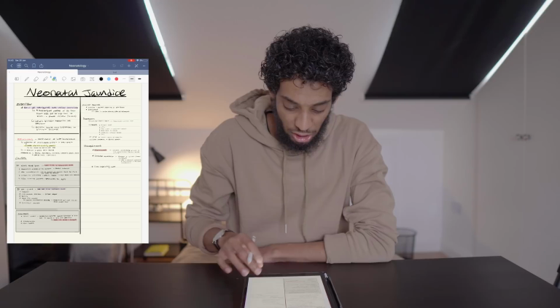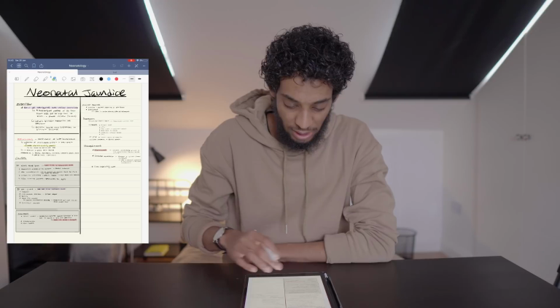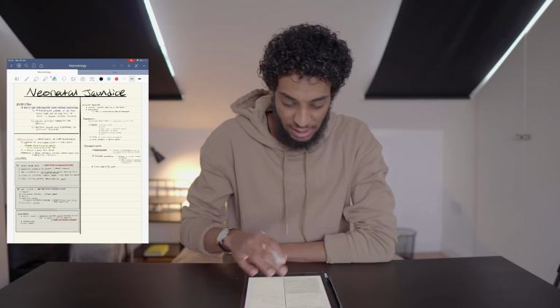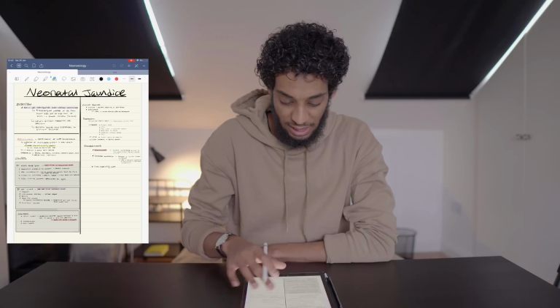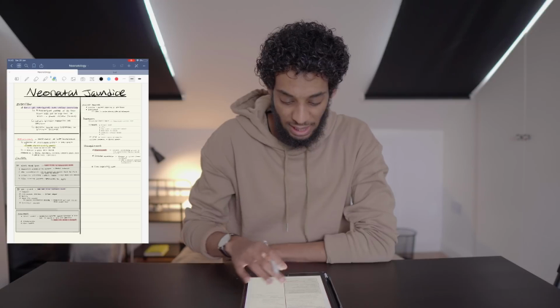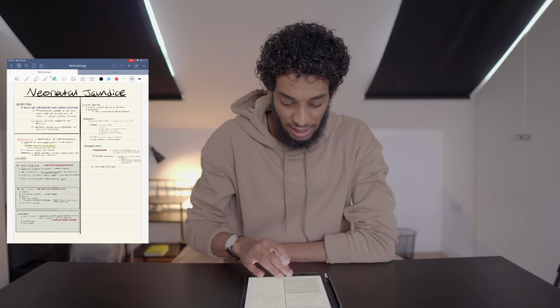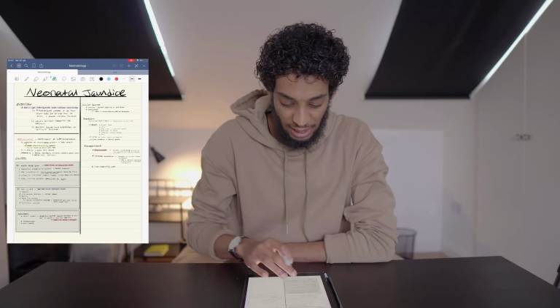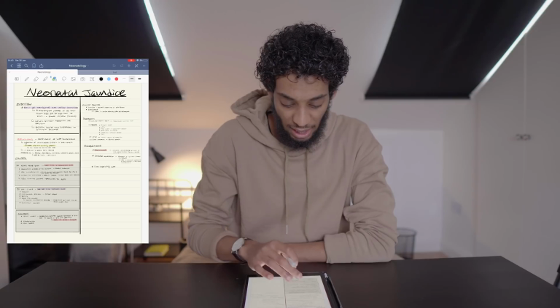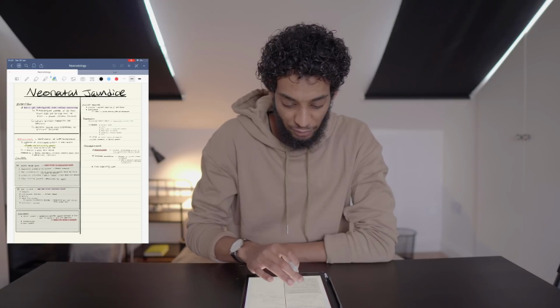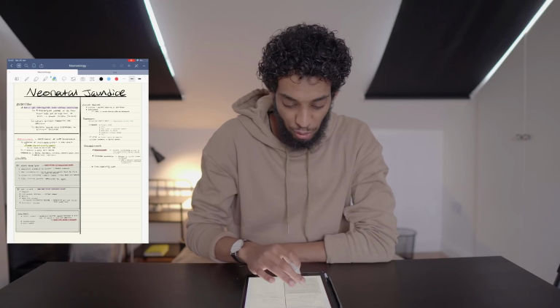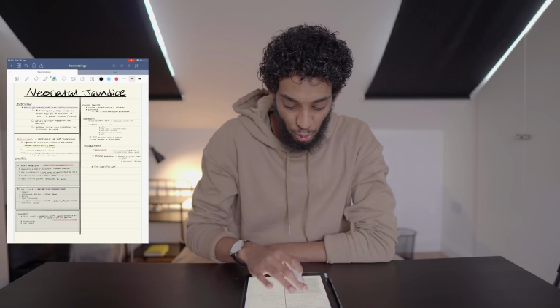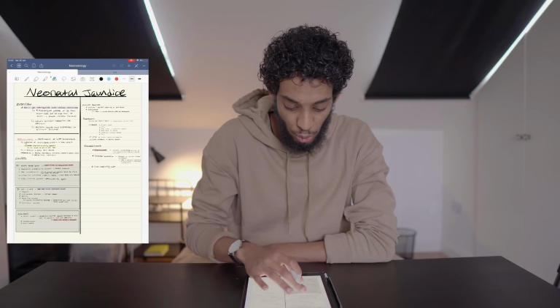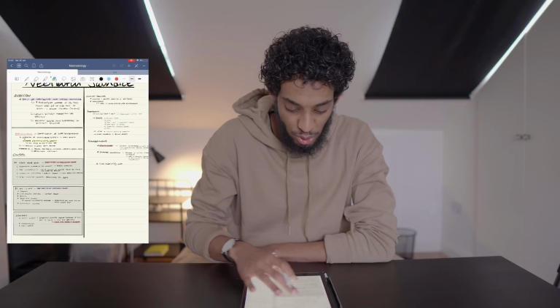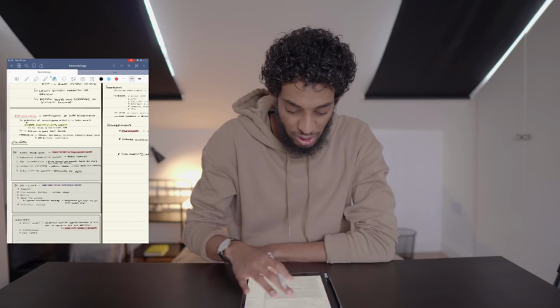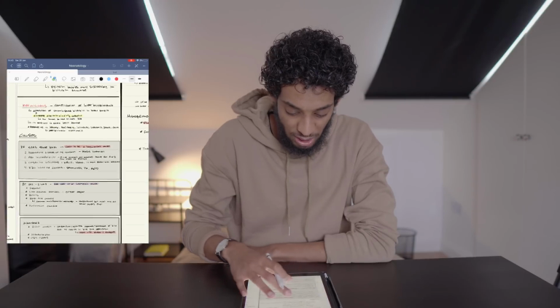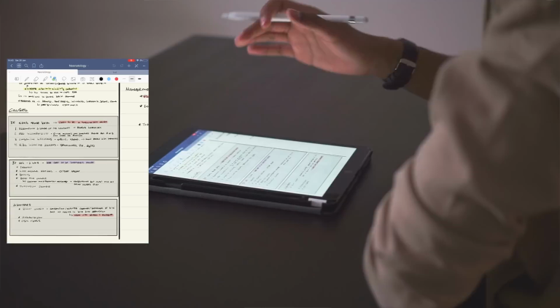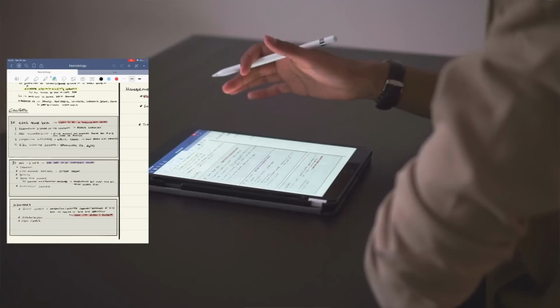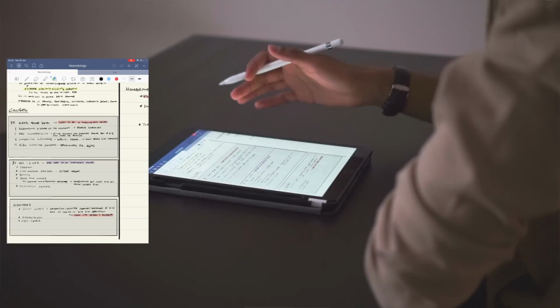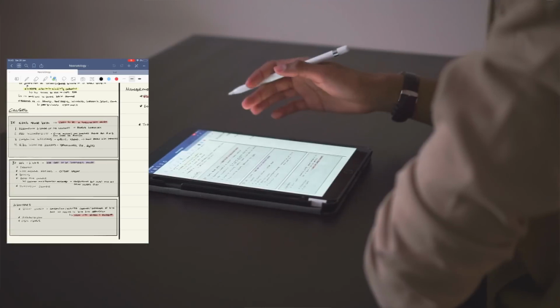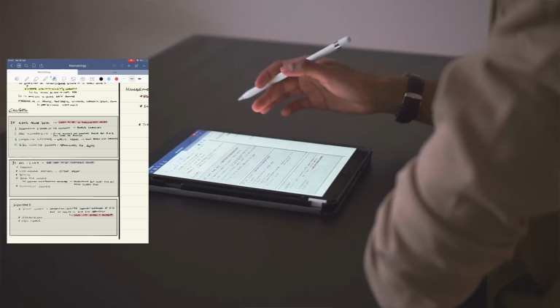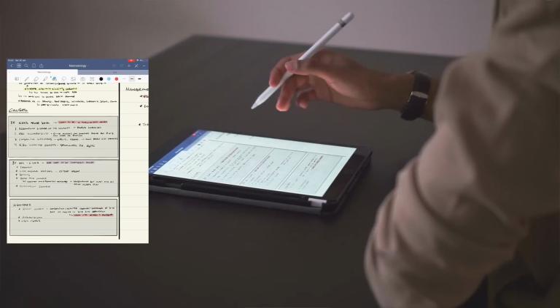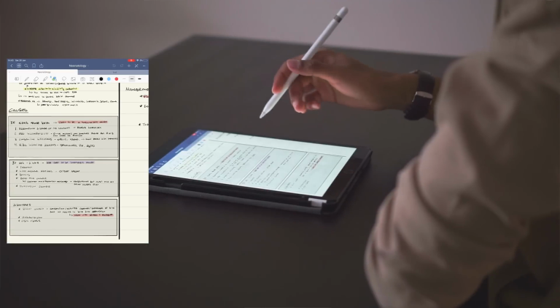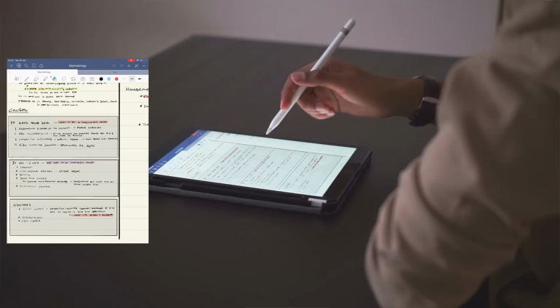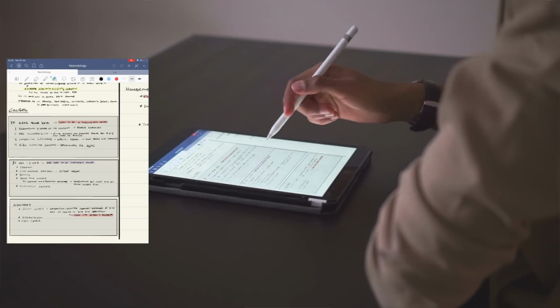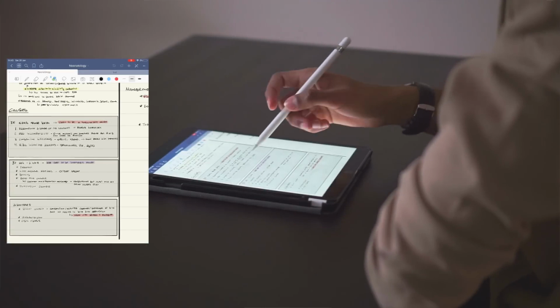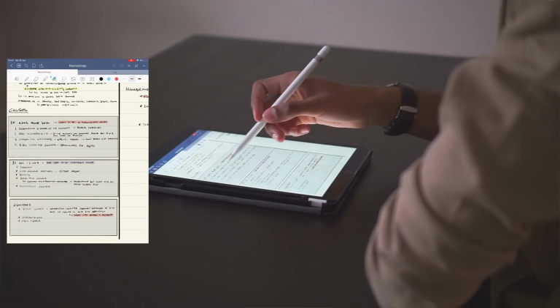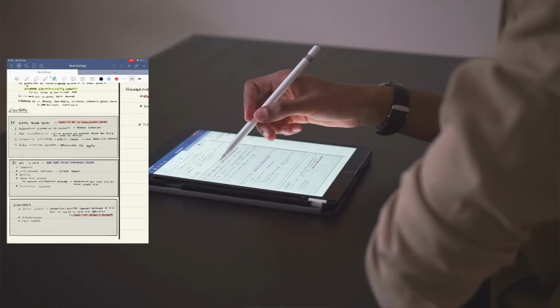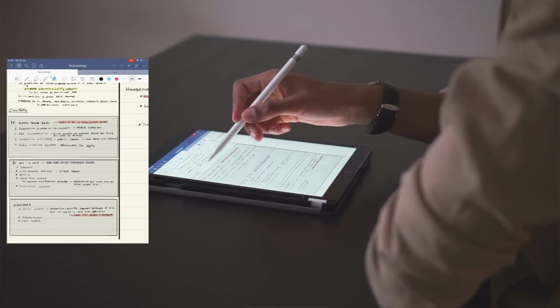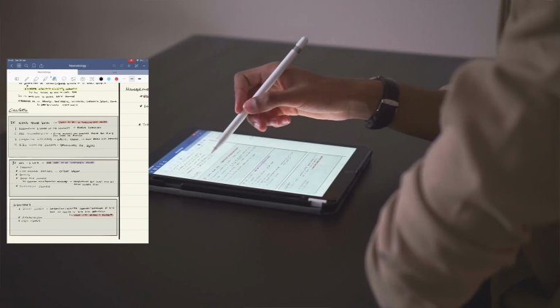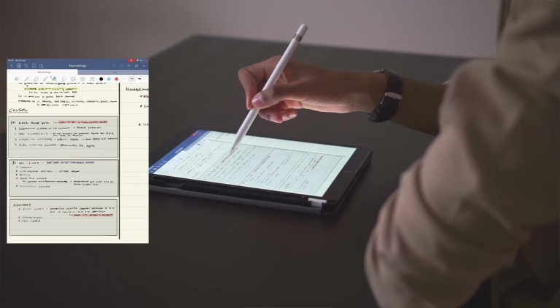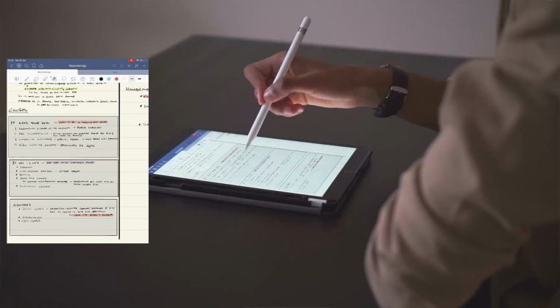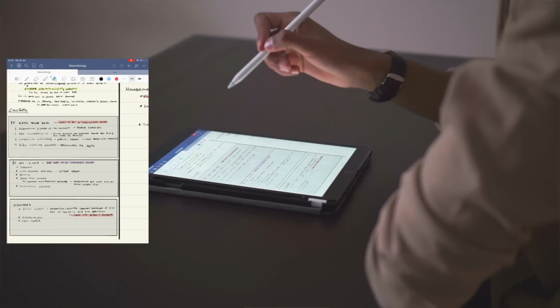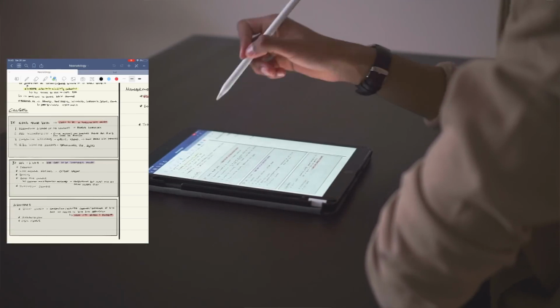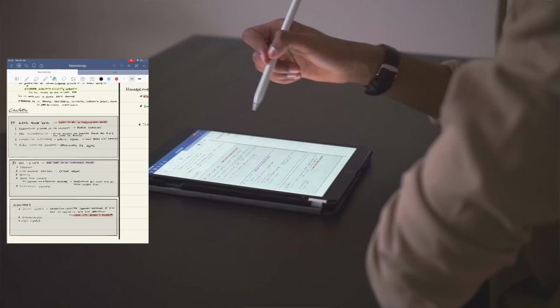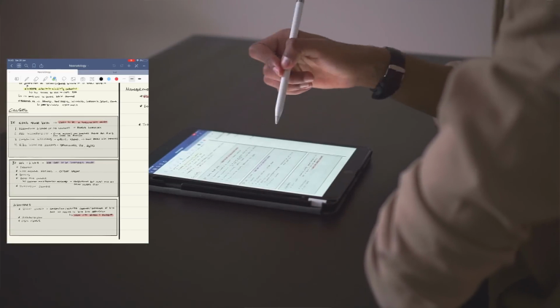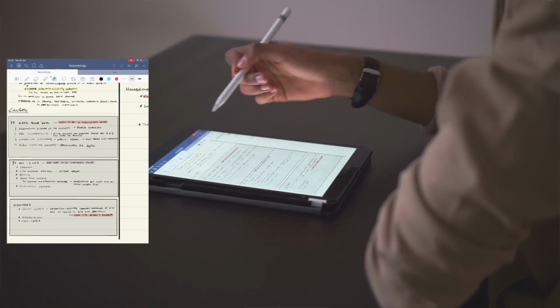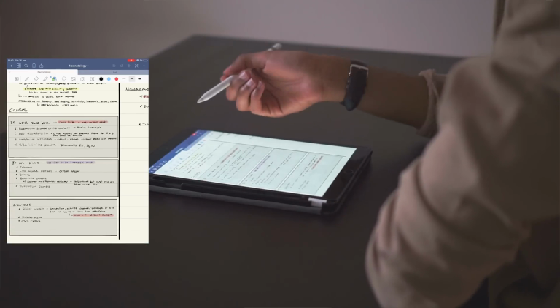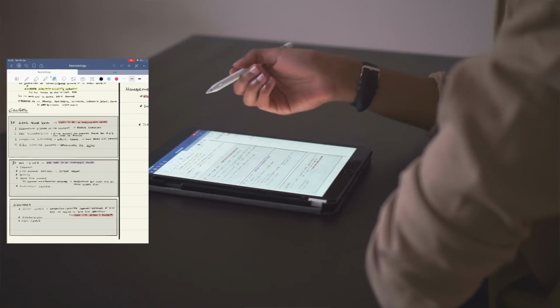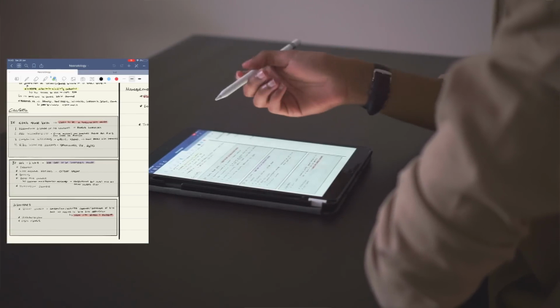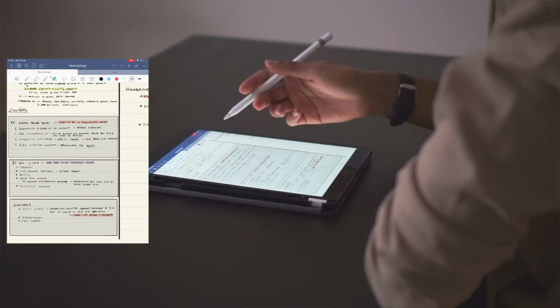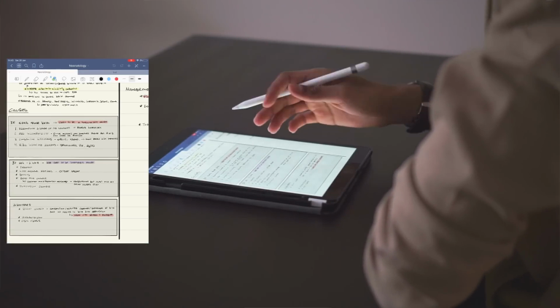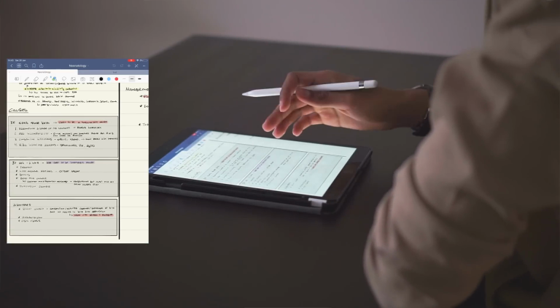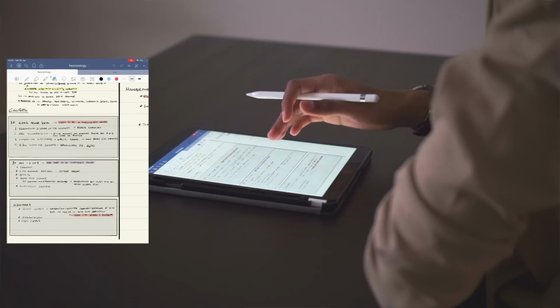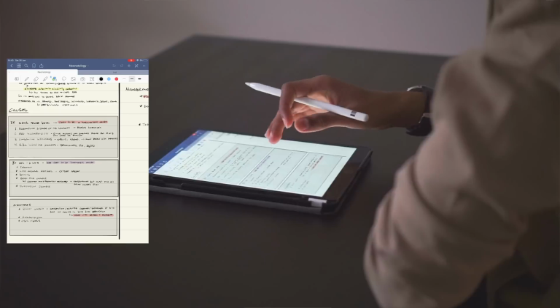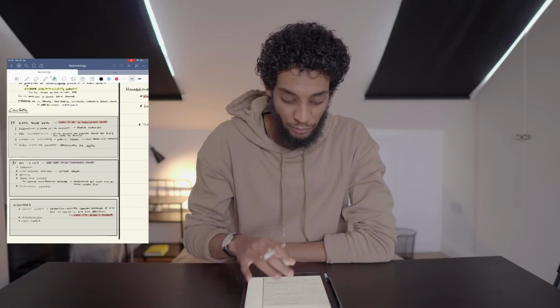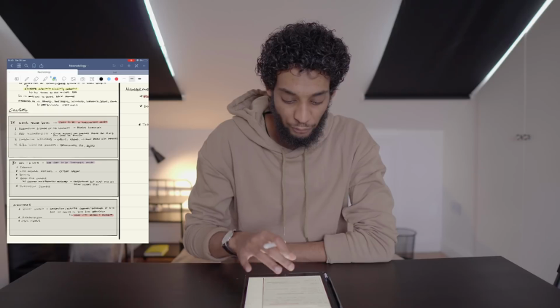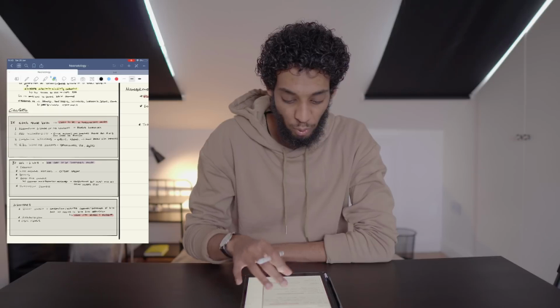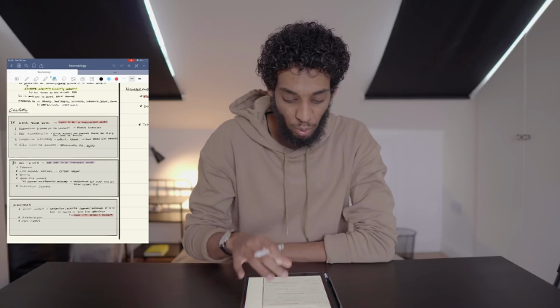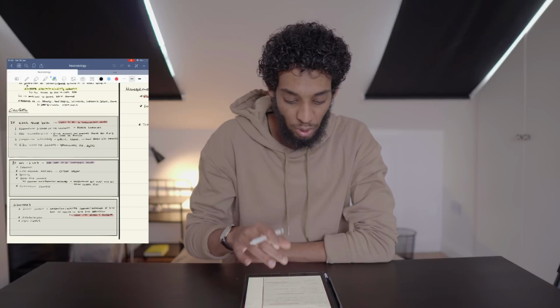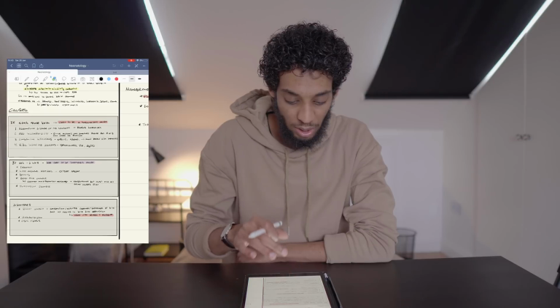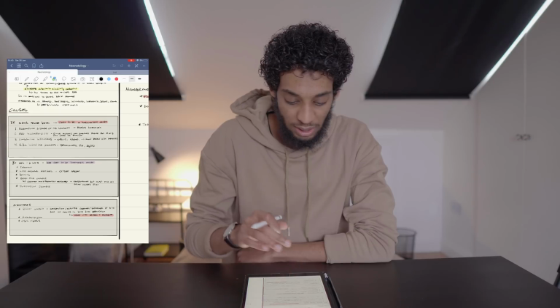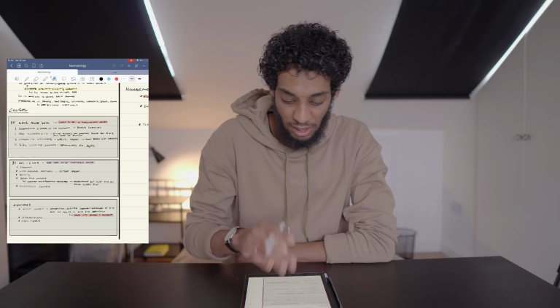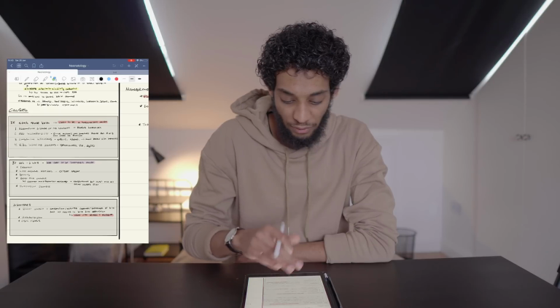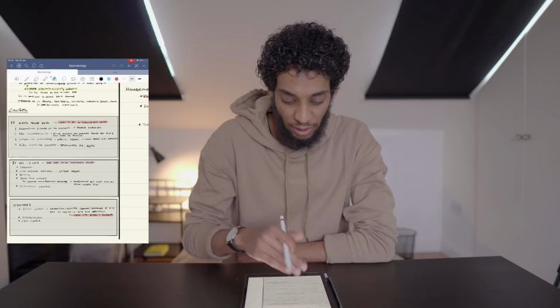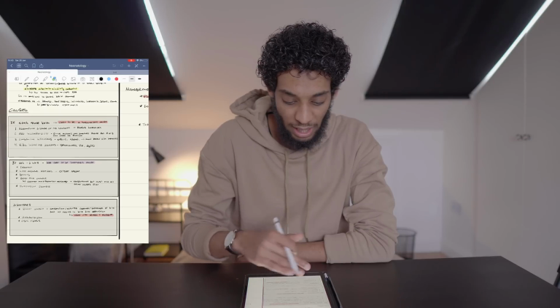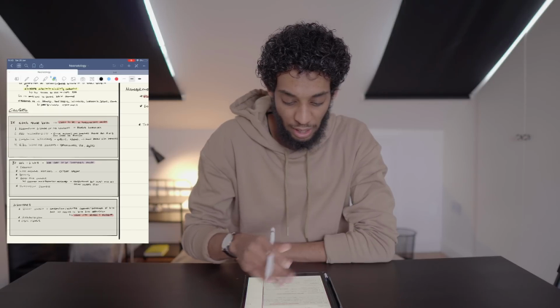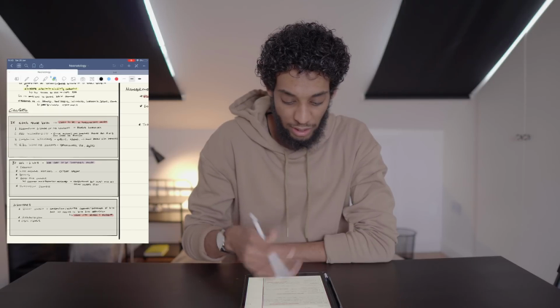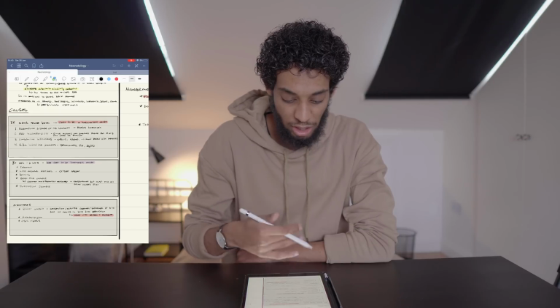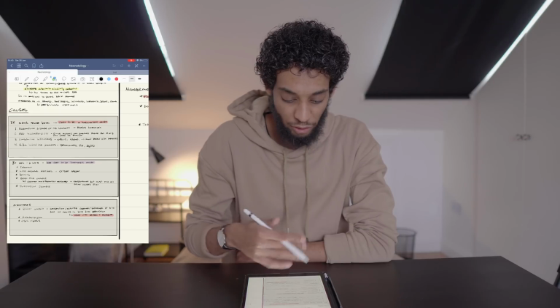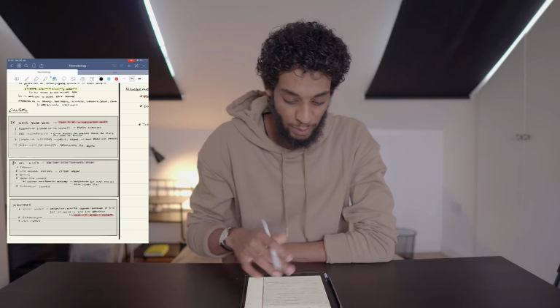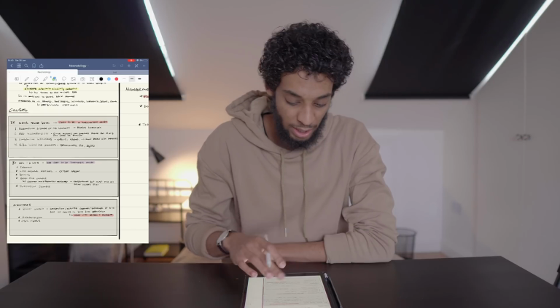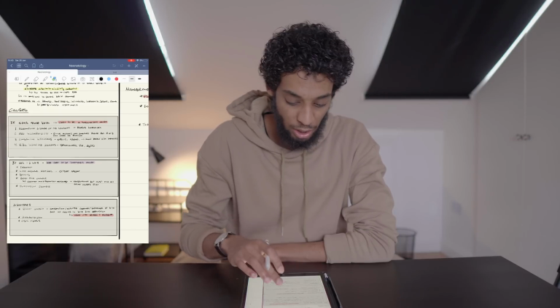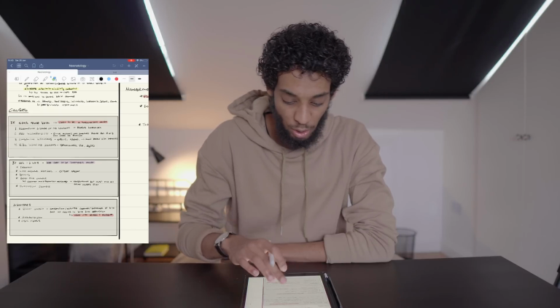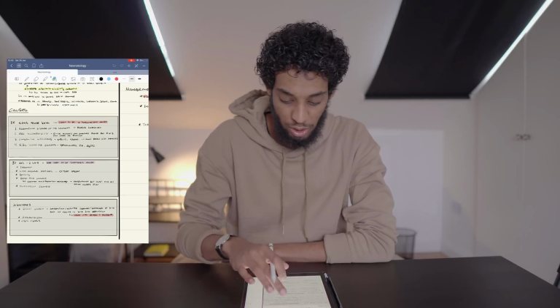You can see here that I've used the shapes tool in order to create these separate boxes for different areas of my nose — I mean, my notes.